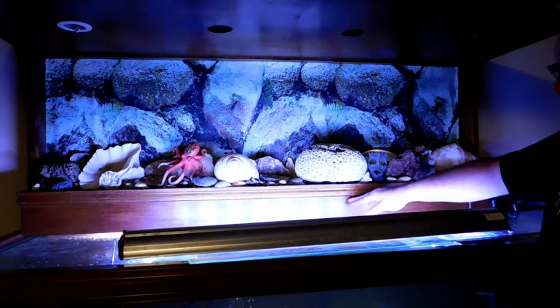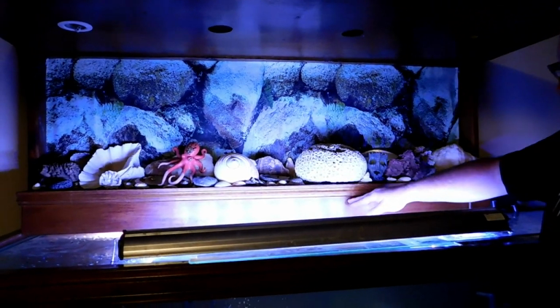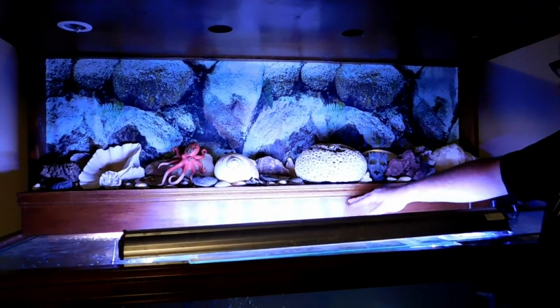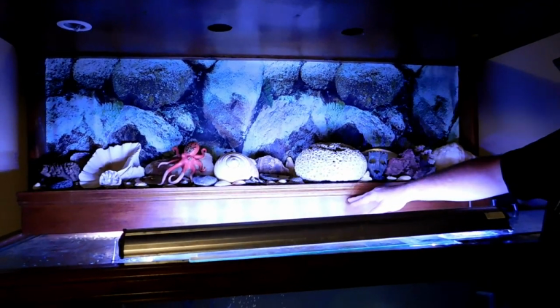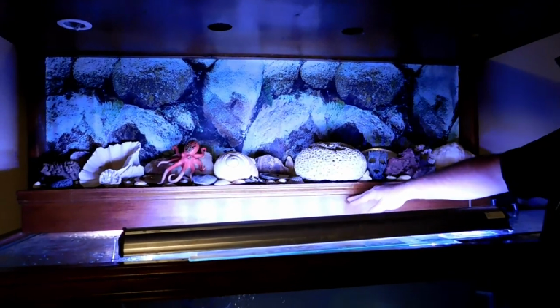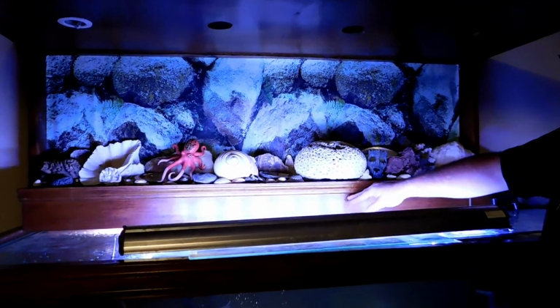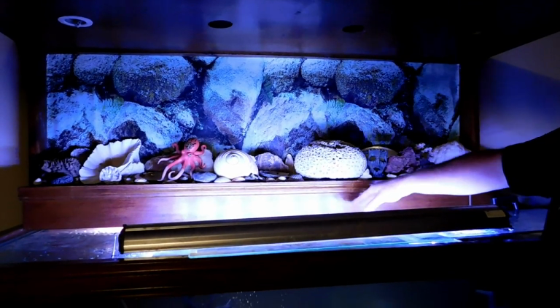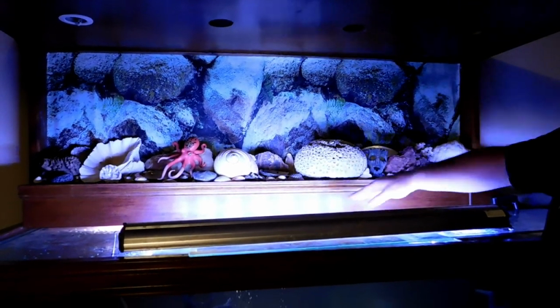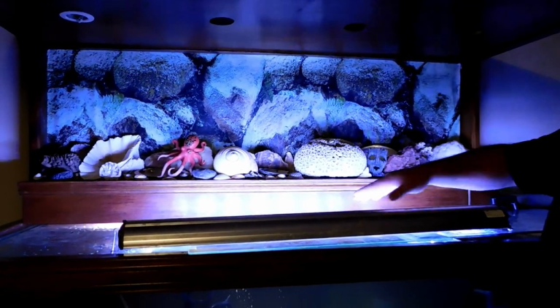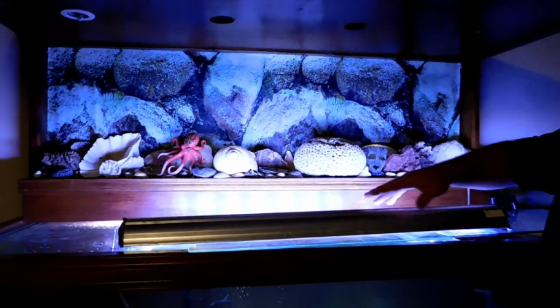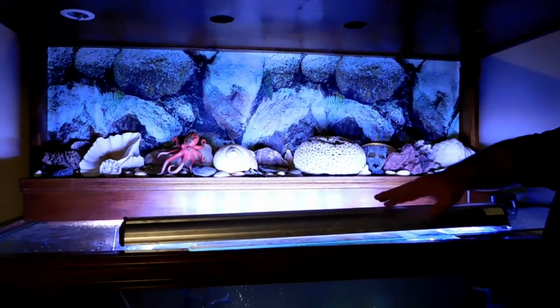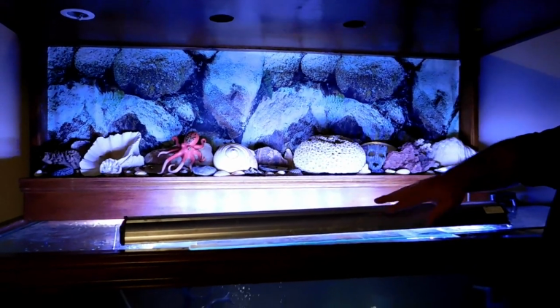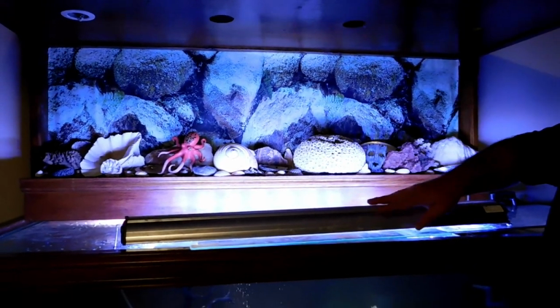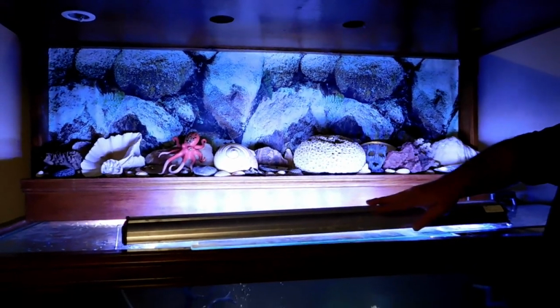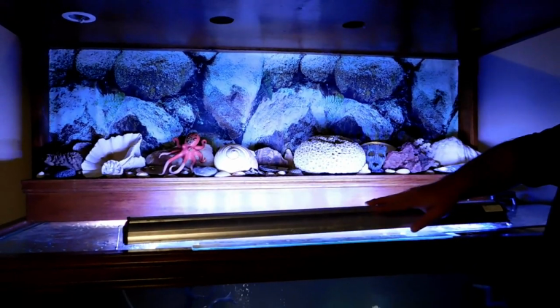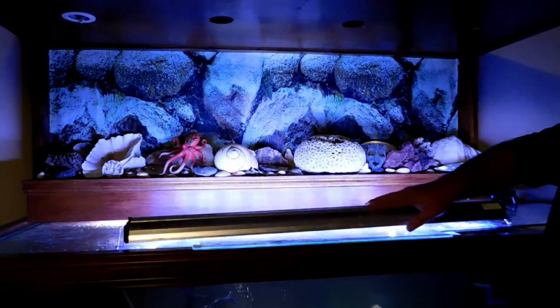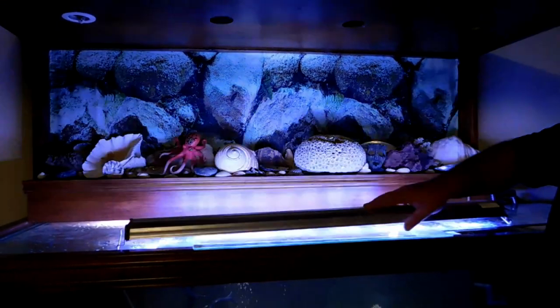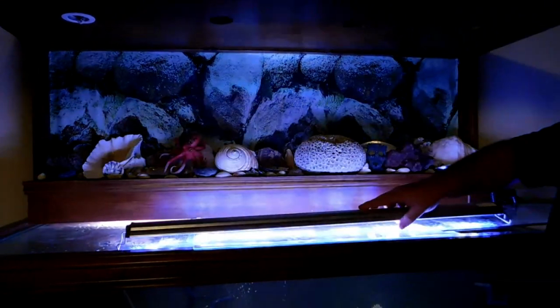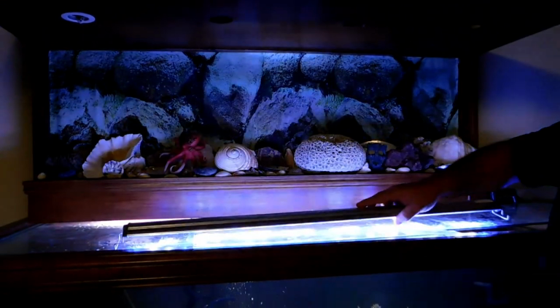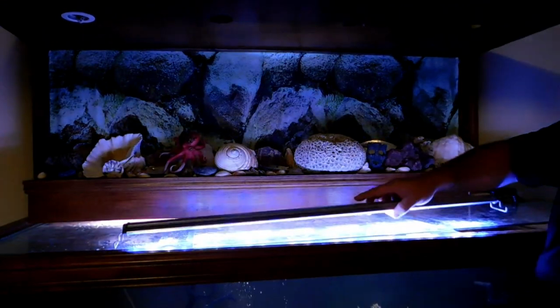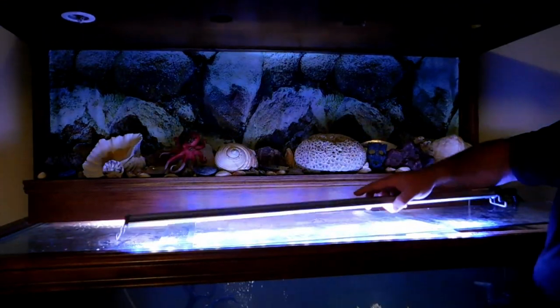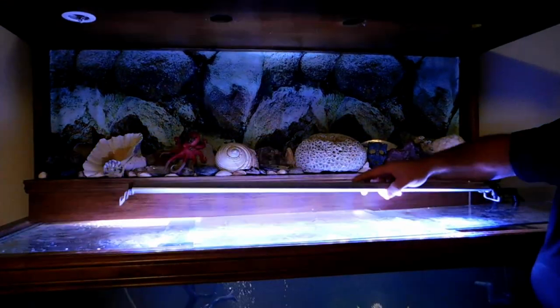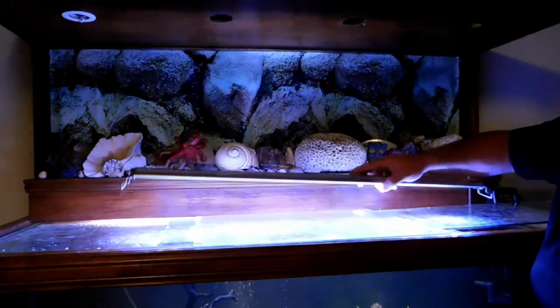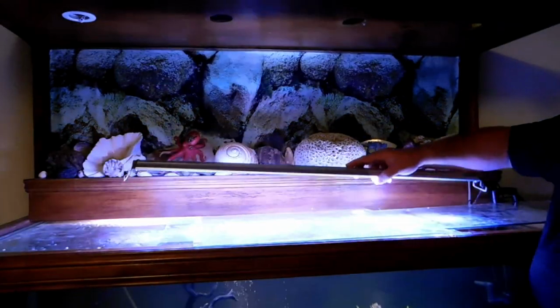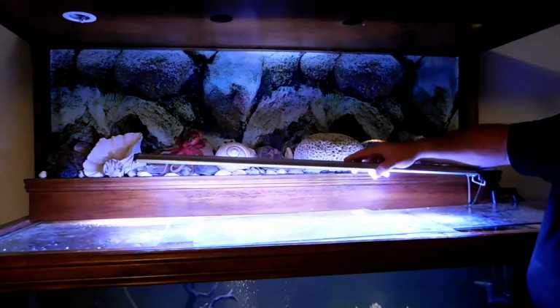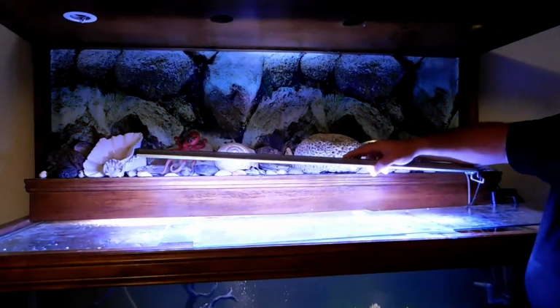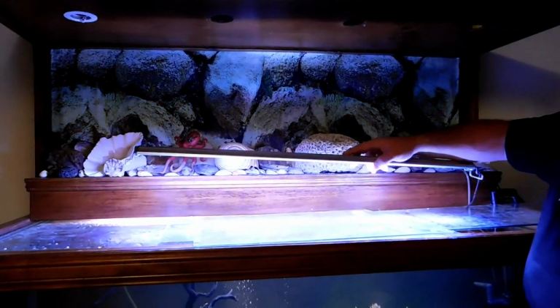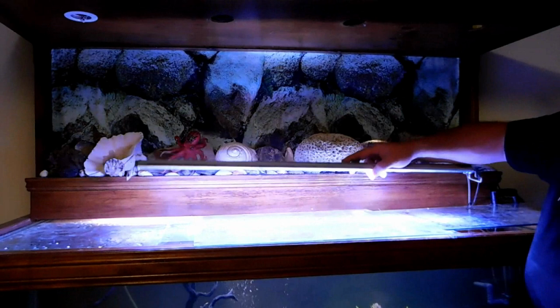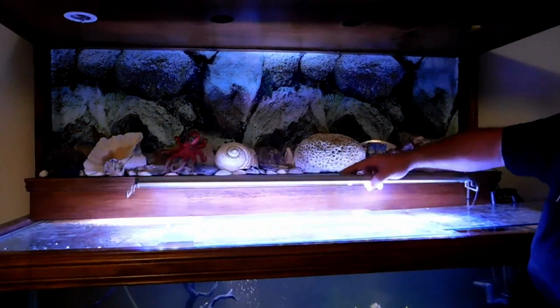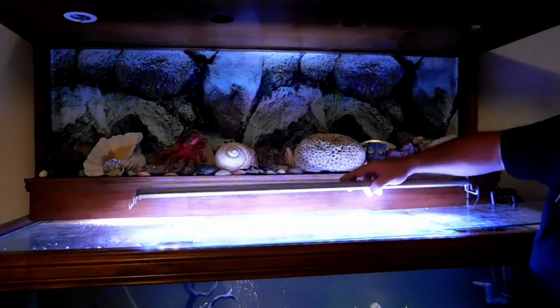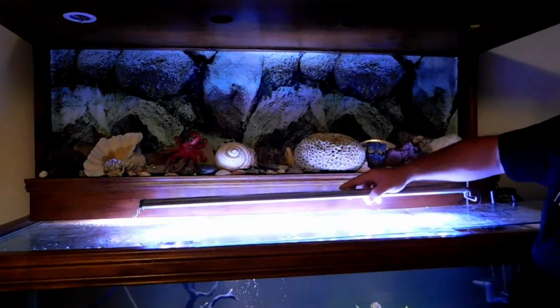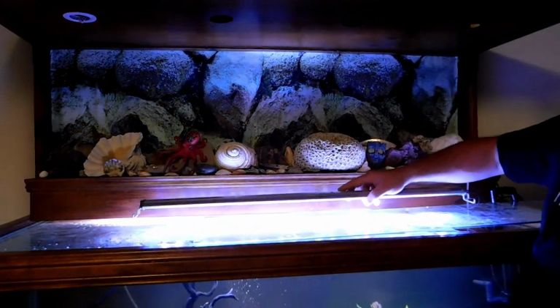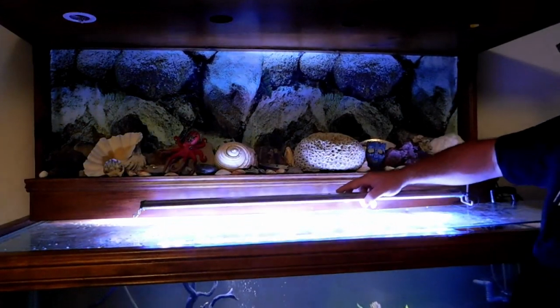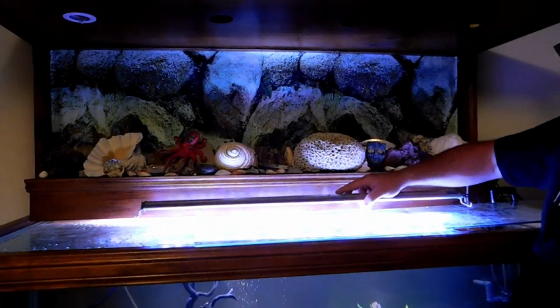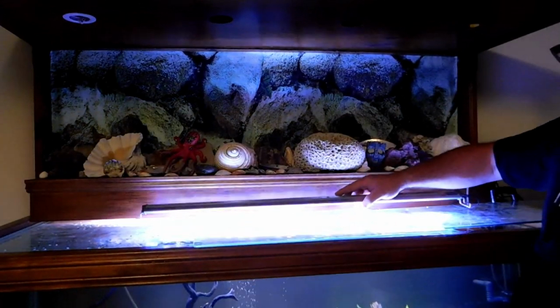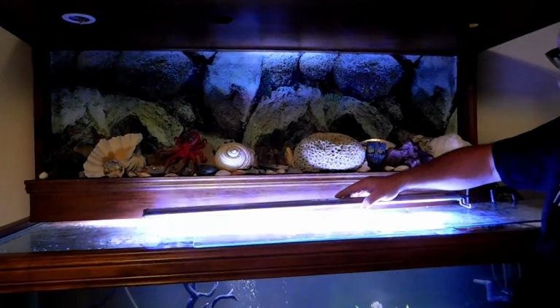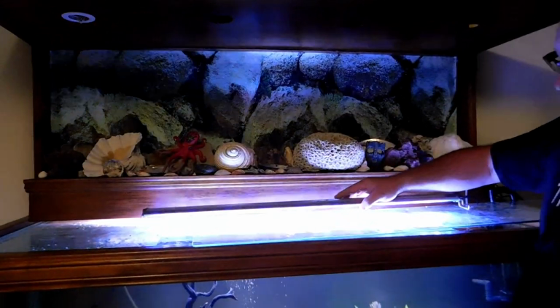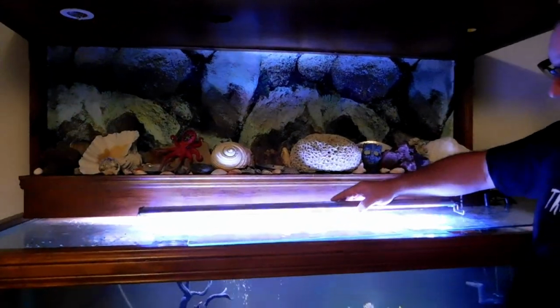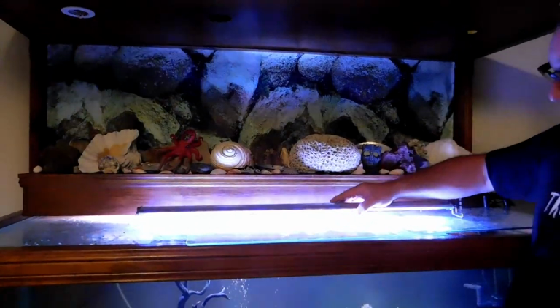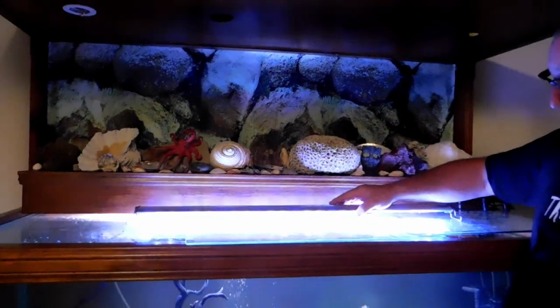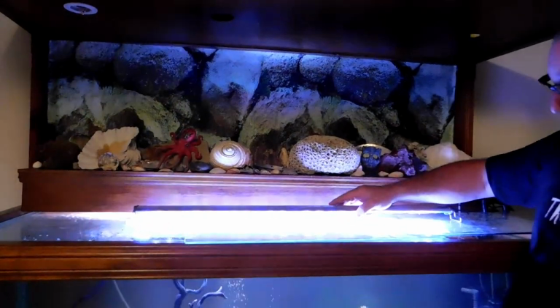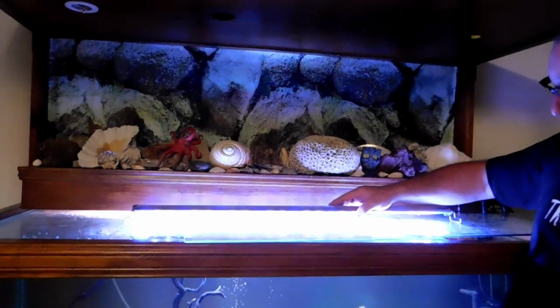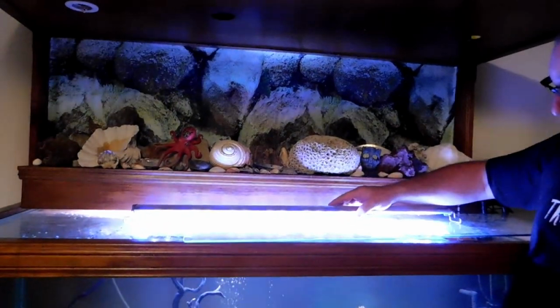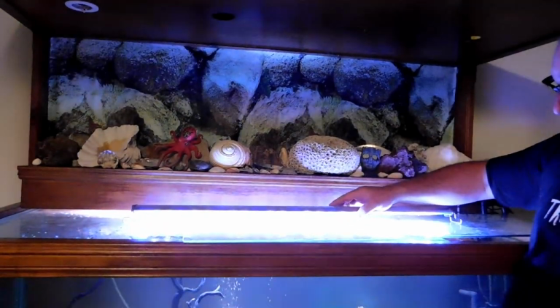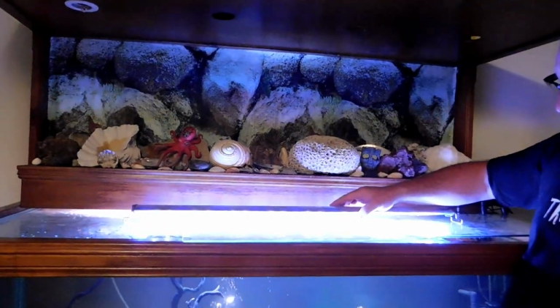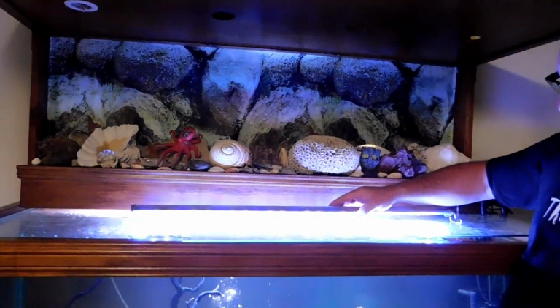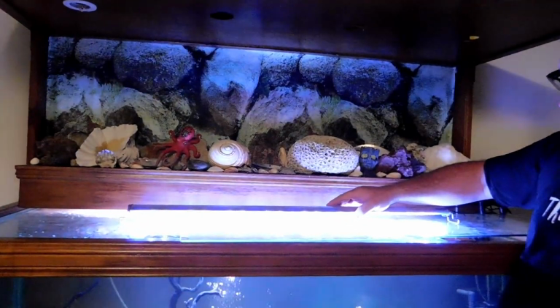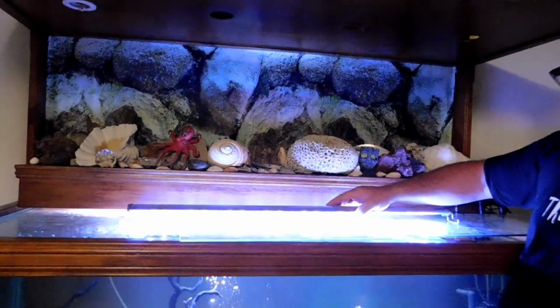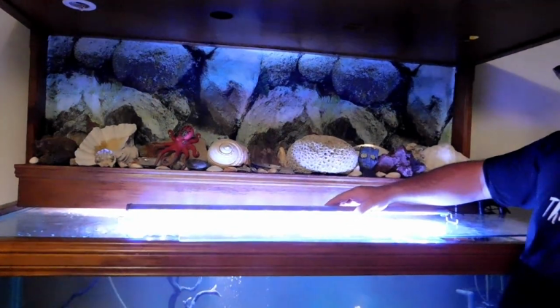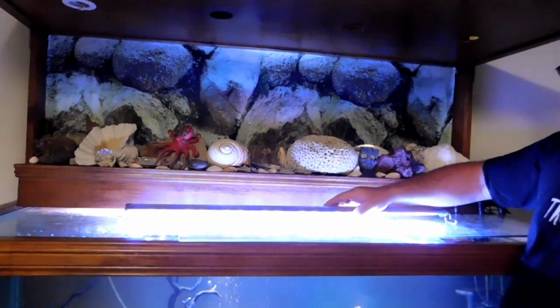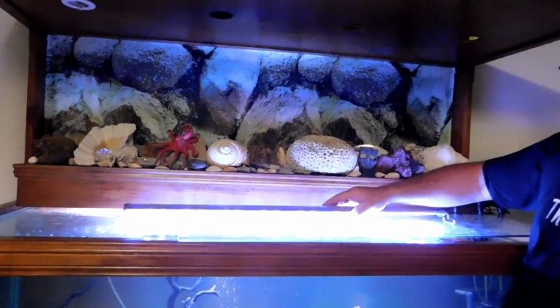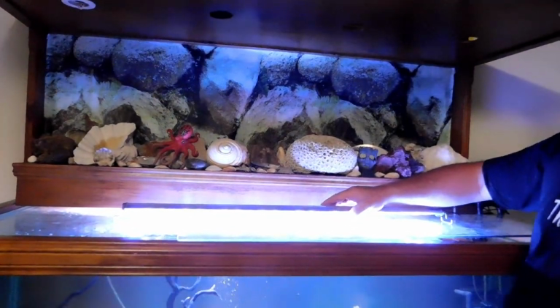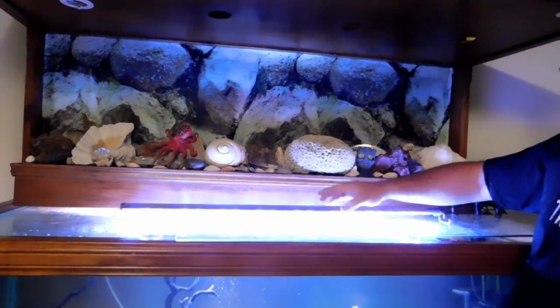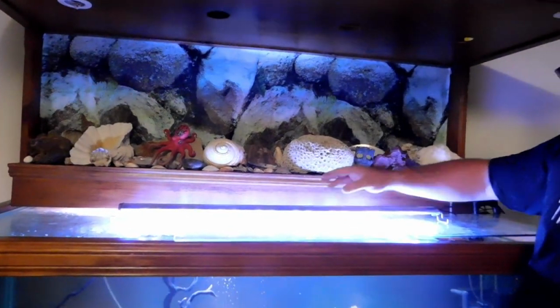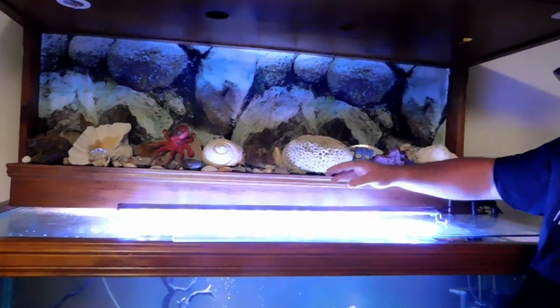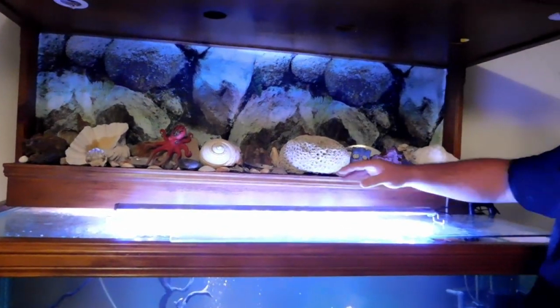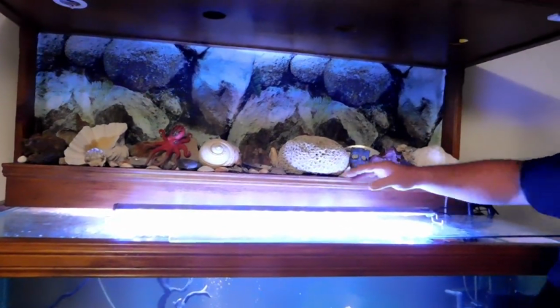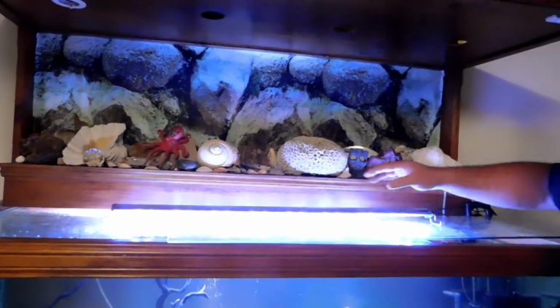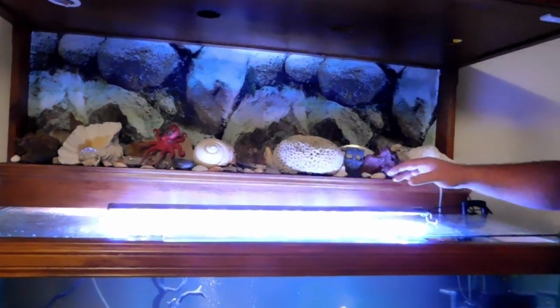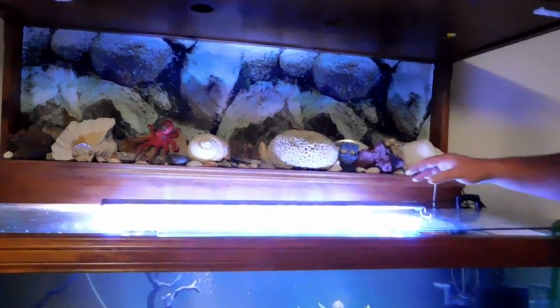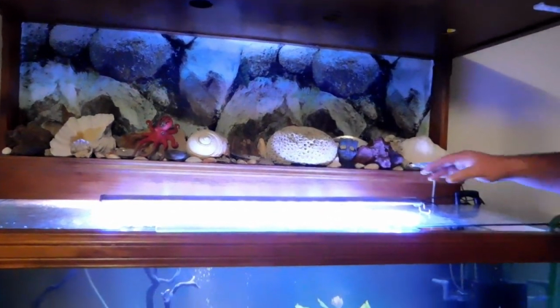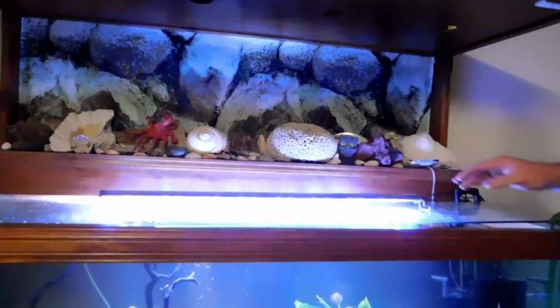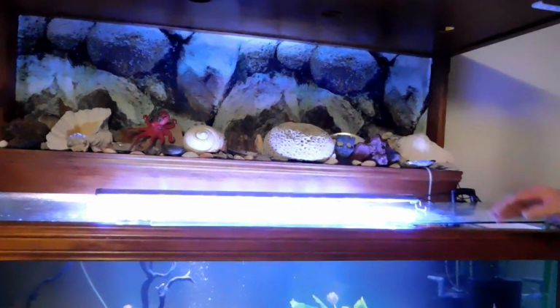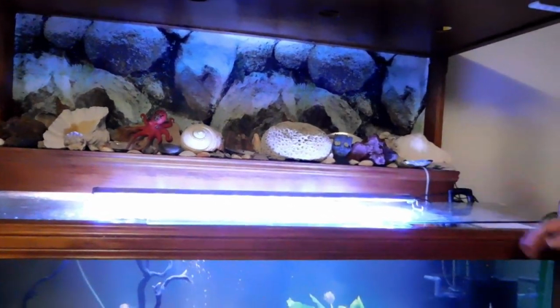I've decorated the shelf with bits of coral, rocks, and shells. The light is in there for the tank and I've got myself an extra light too, so that one will sit there on the shelf.